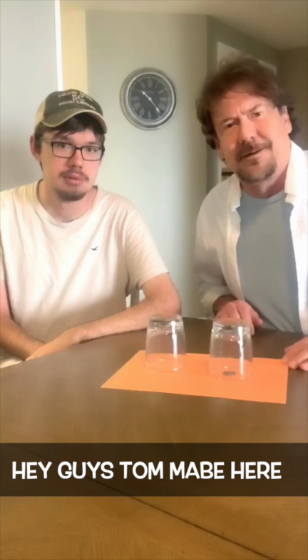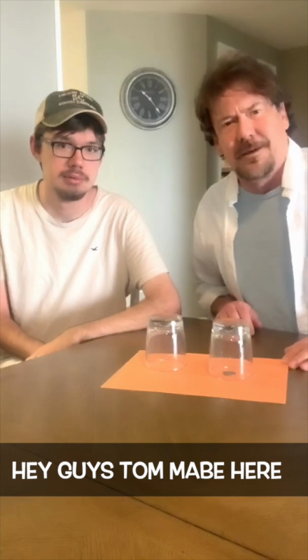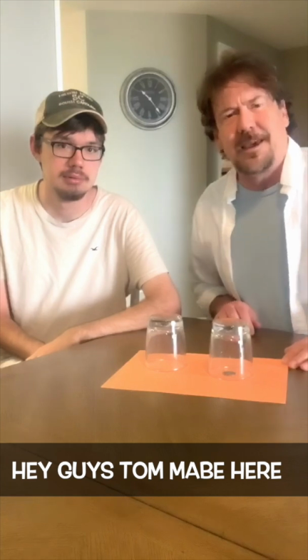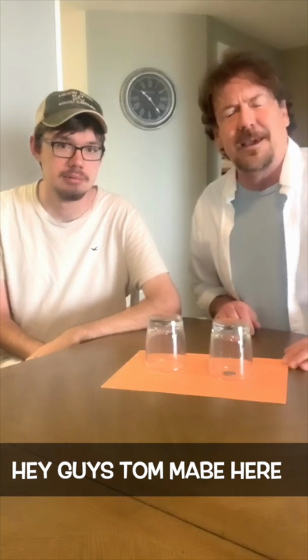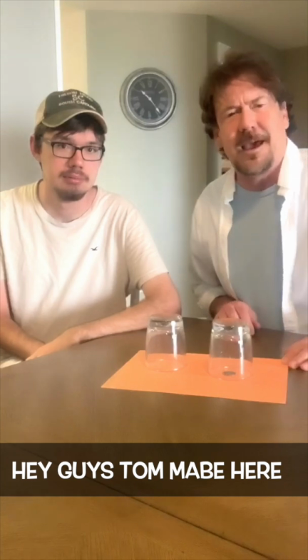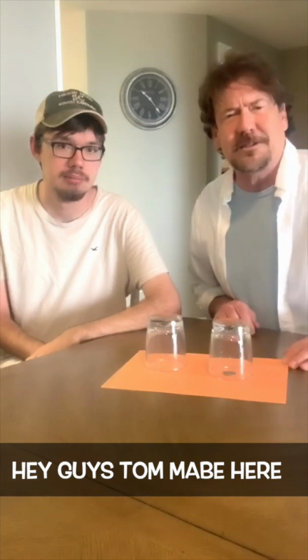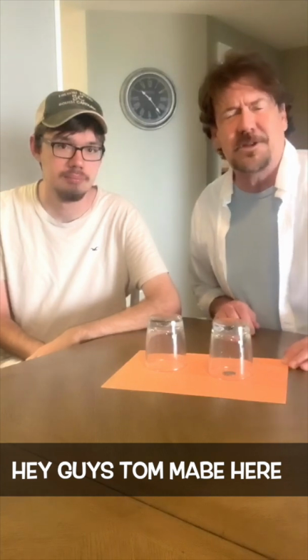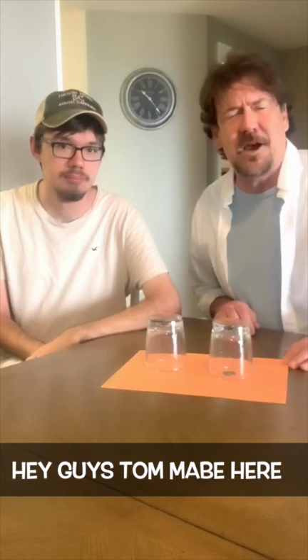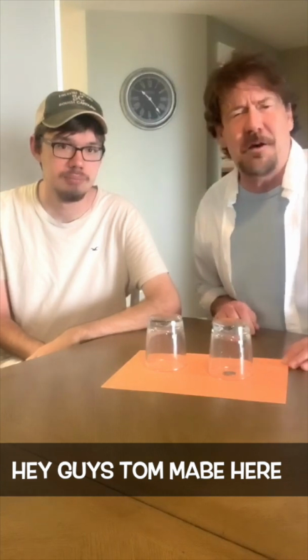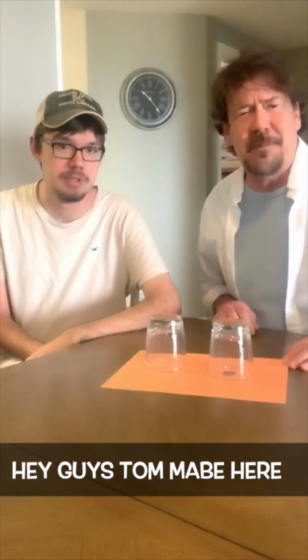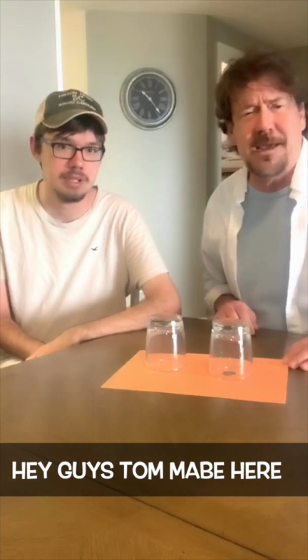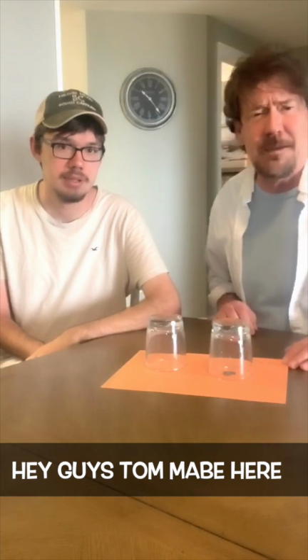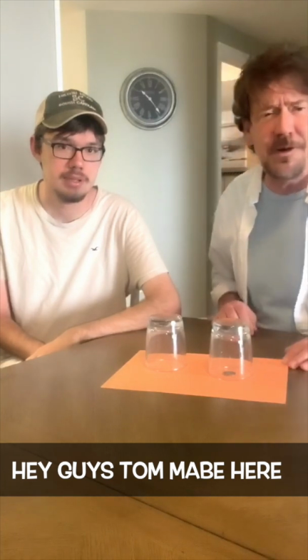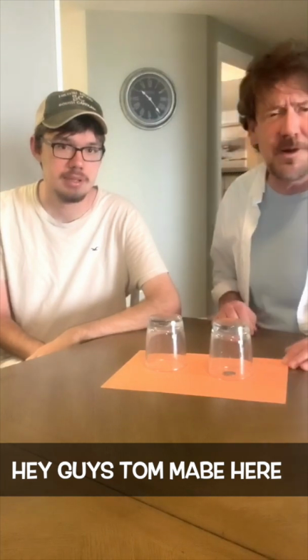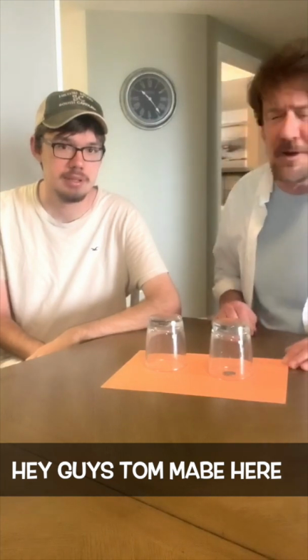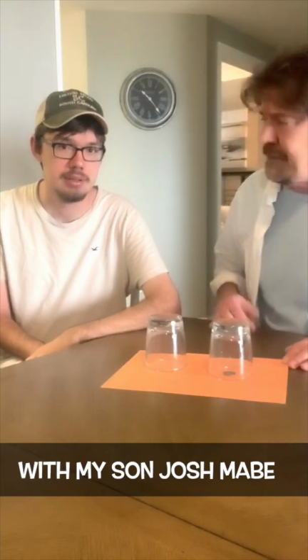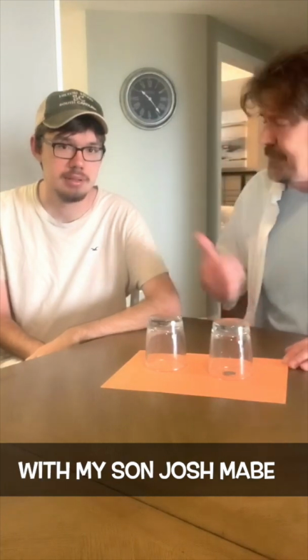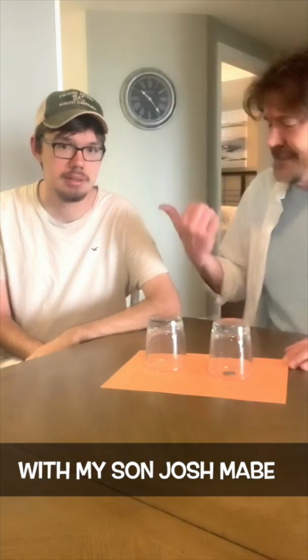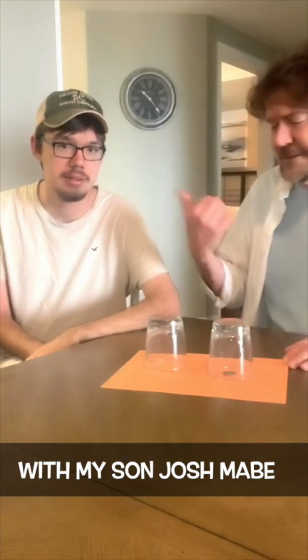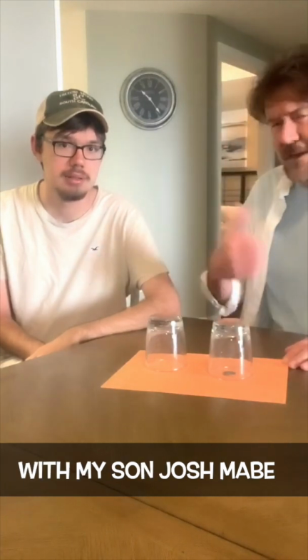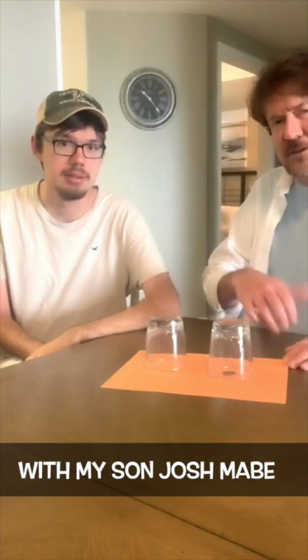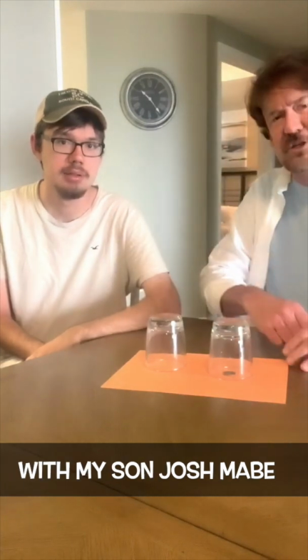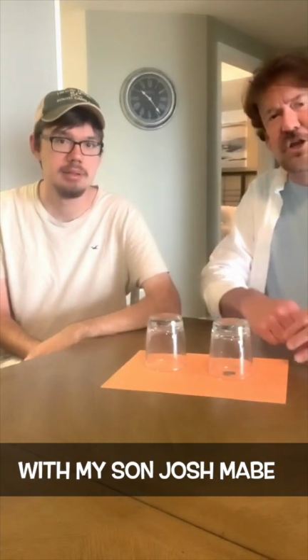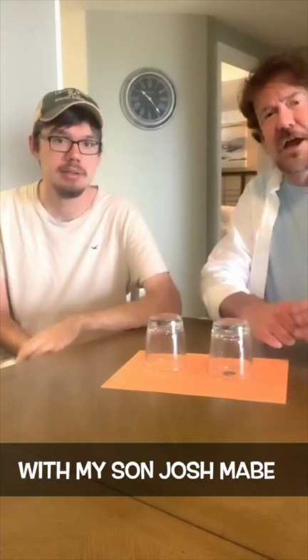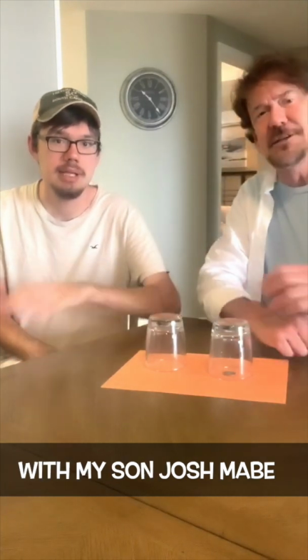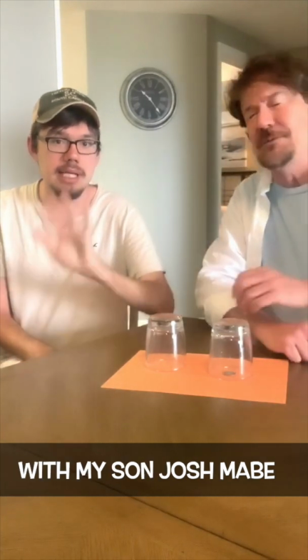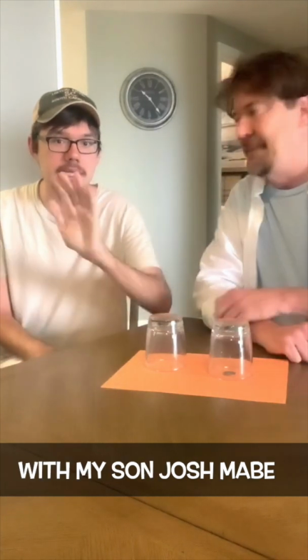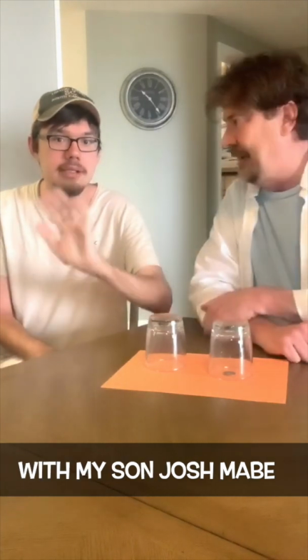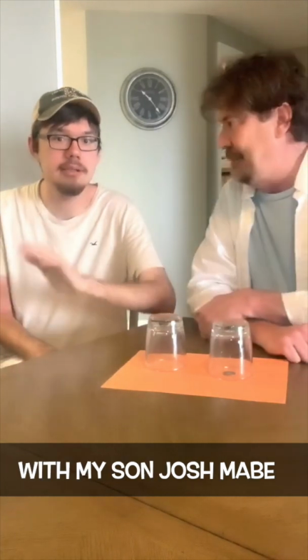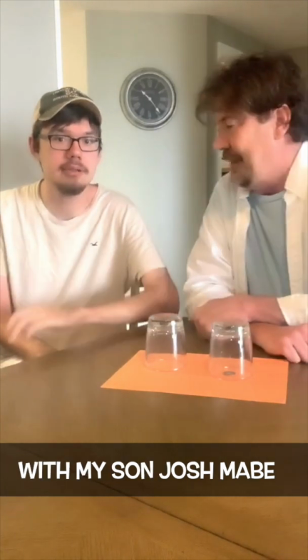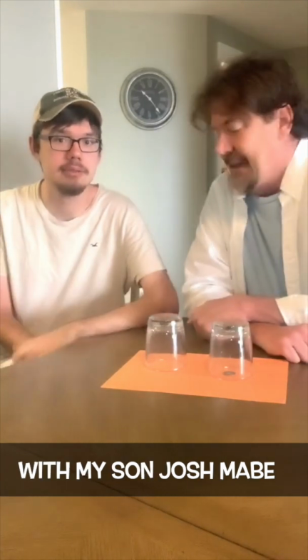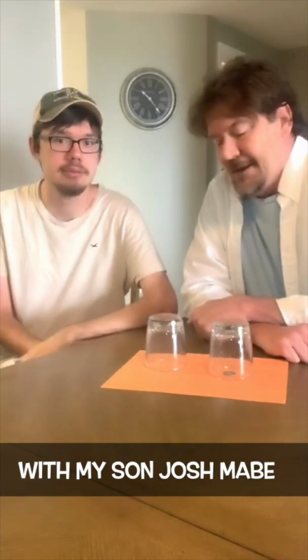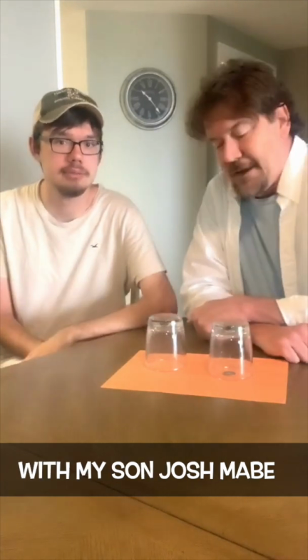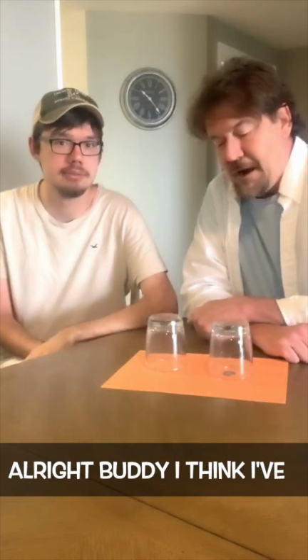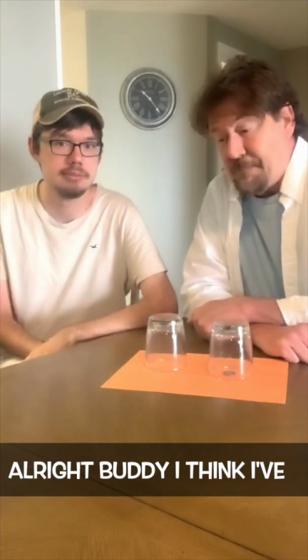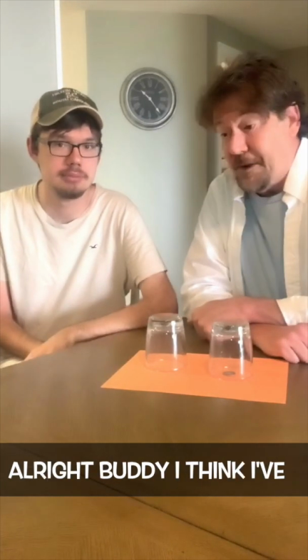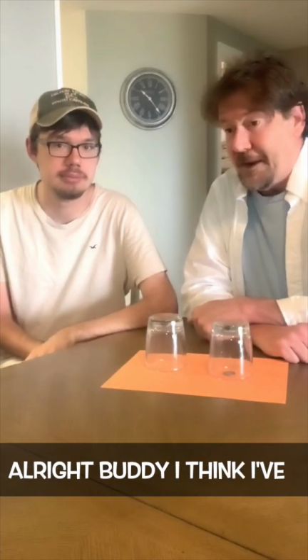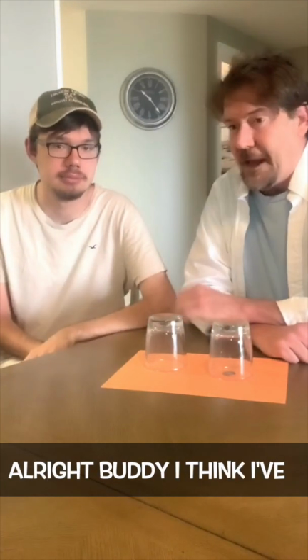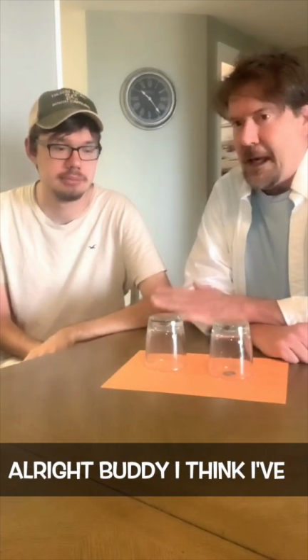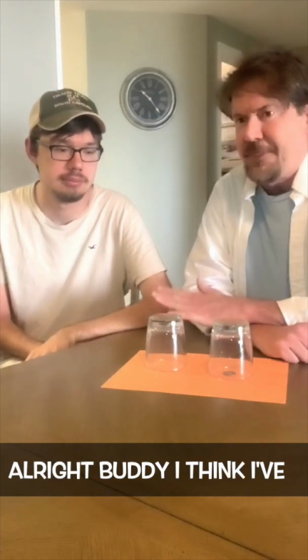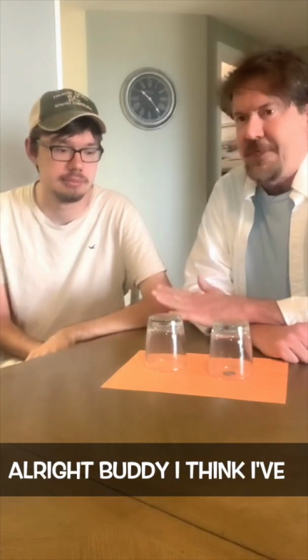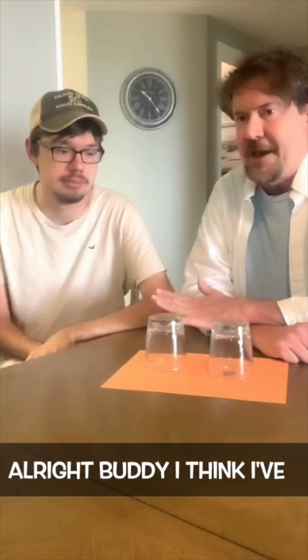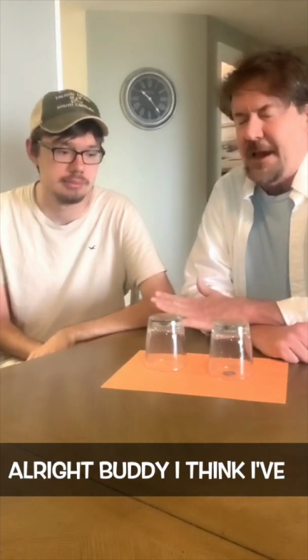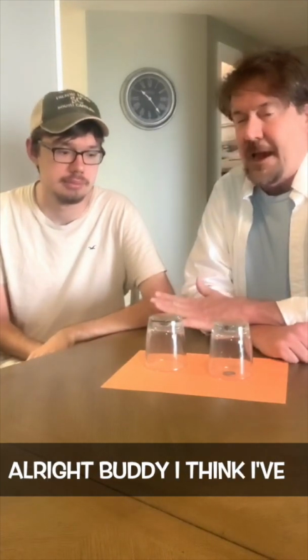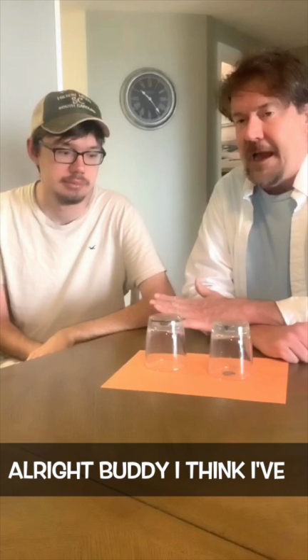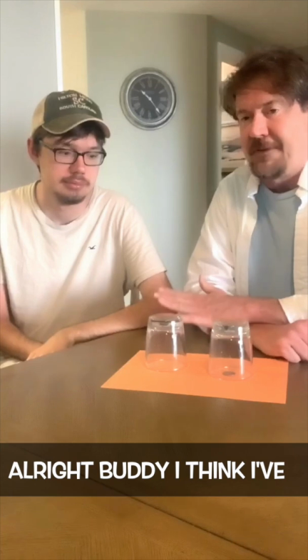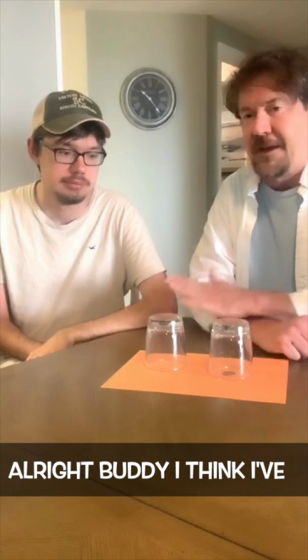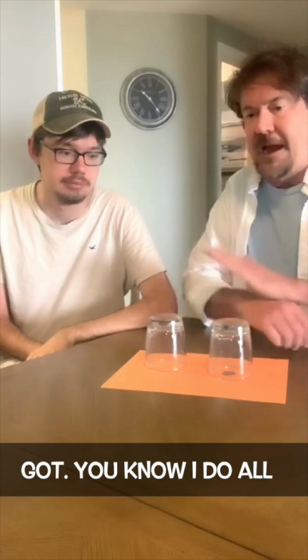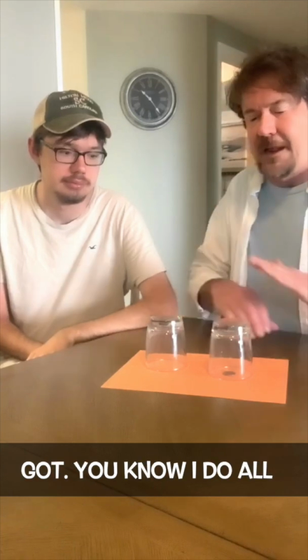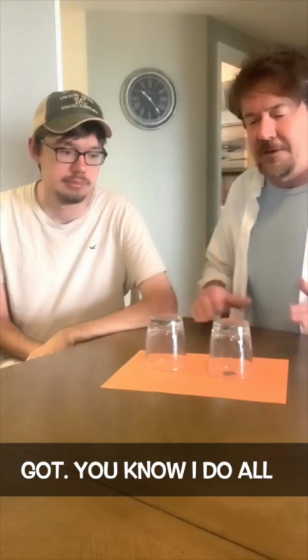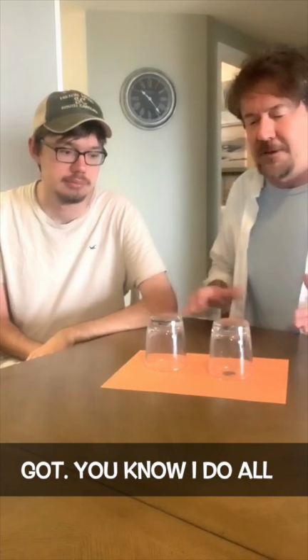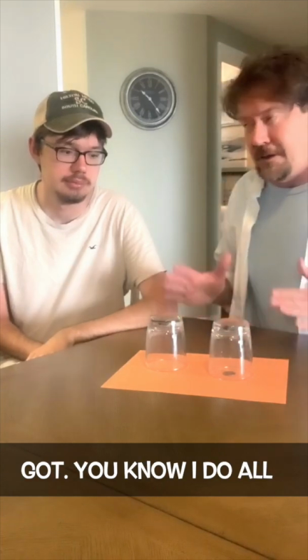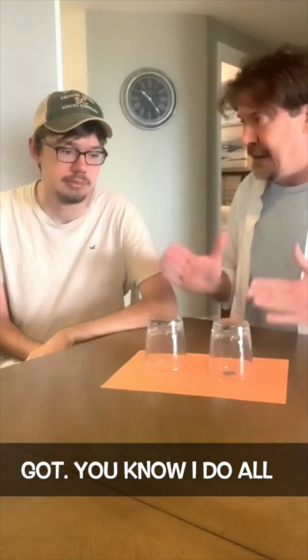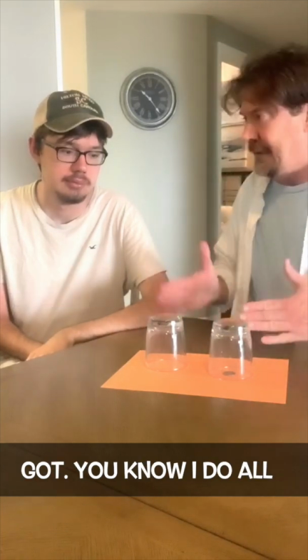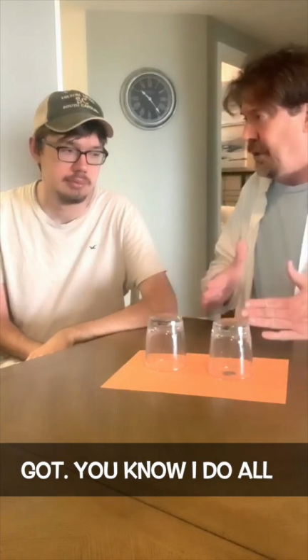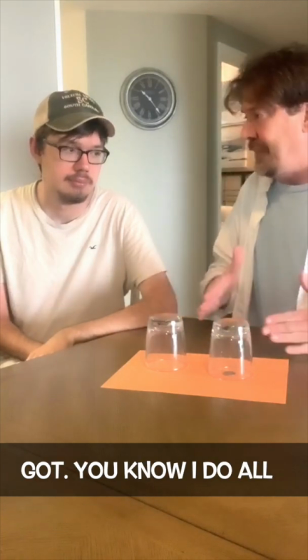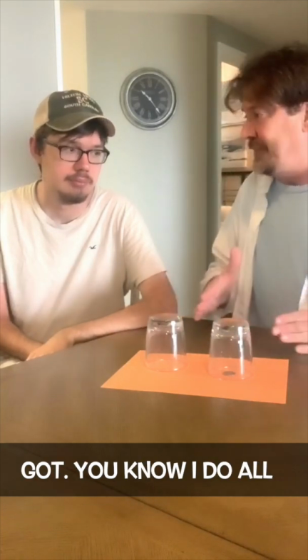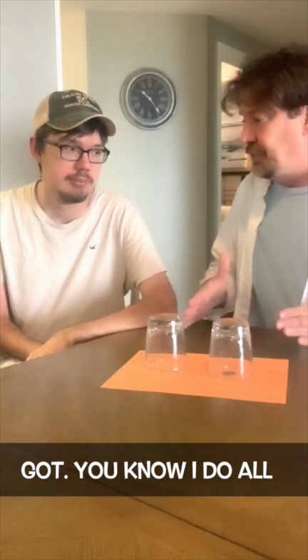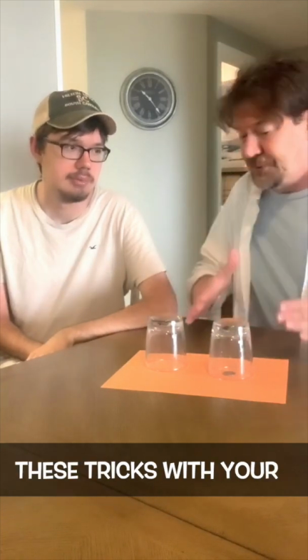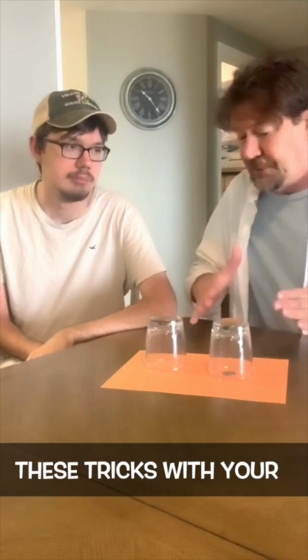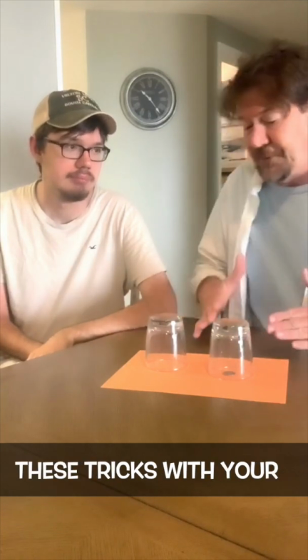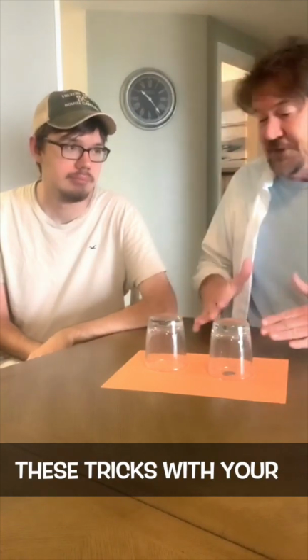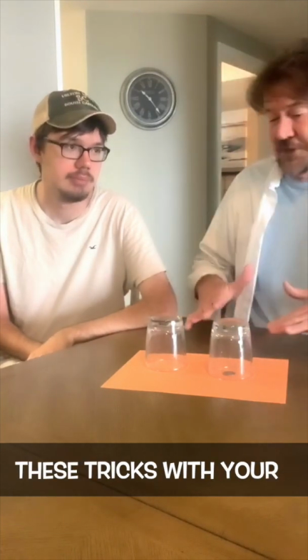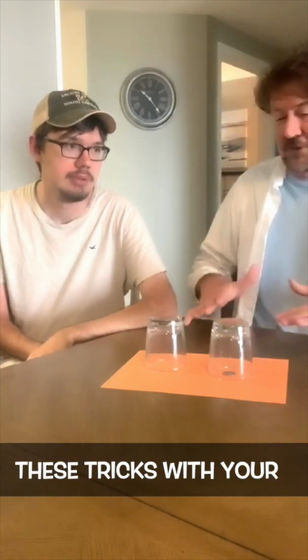Hey guys, Tom Mabe here with my son Josh. Hello. Alright buddy, I do all these tricks with your sisters.